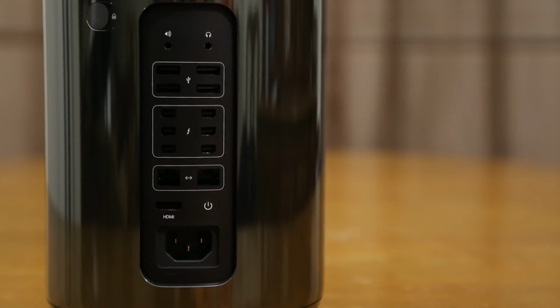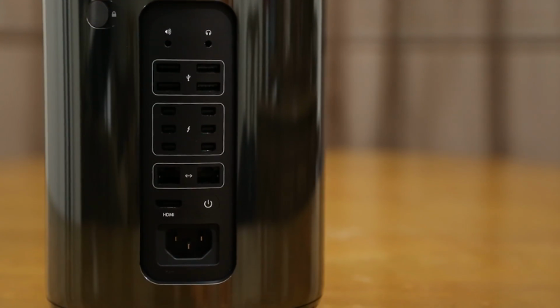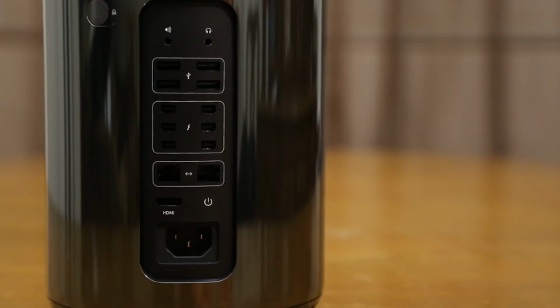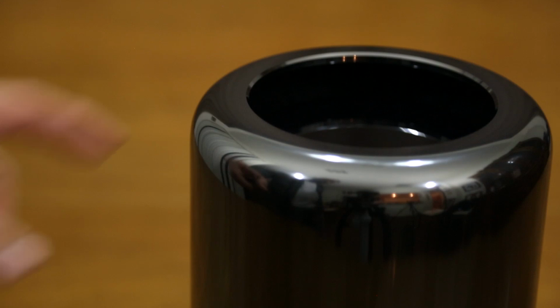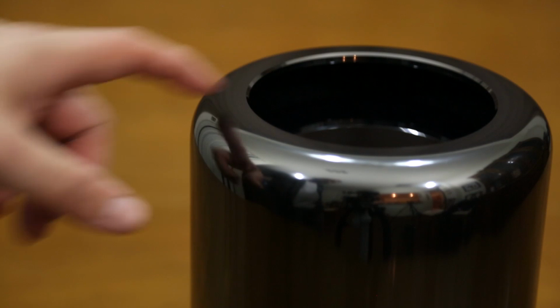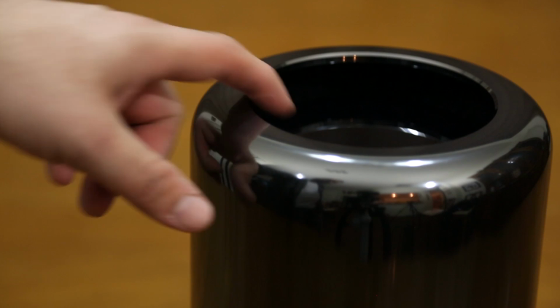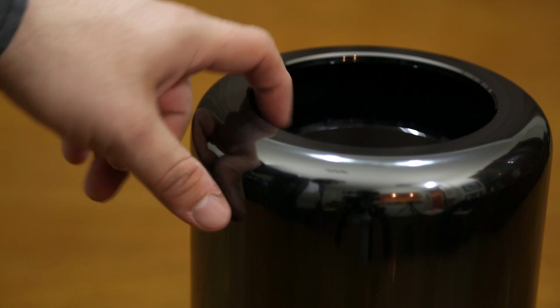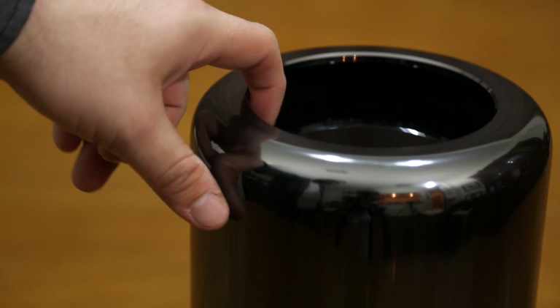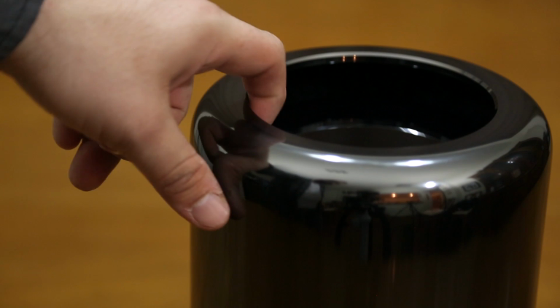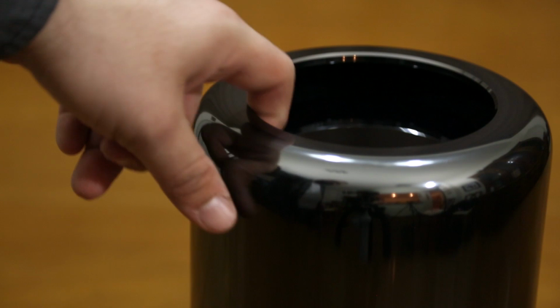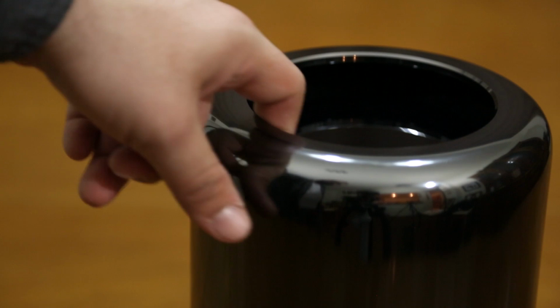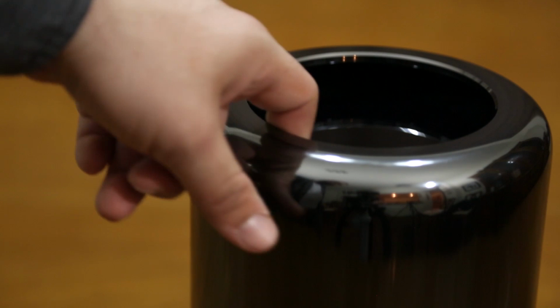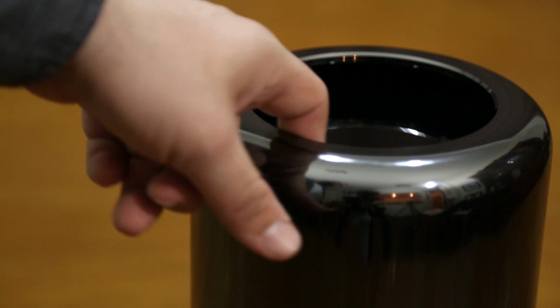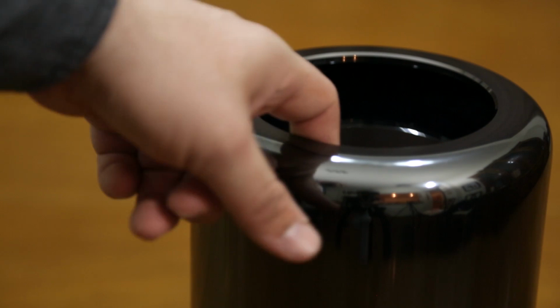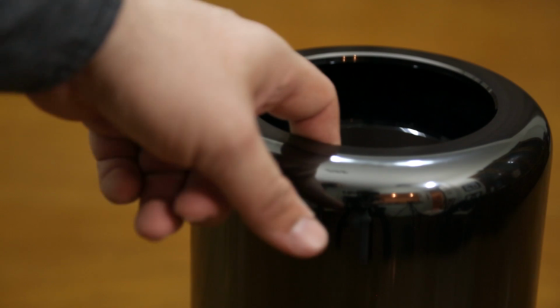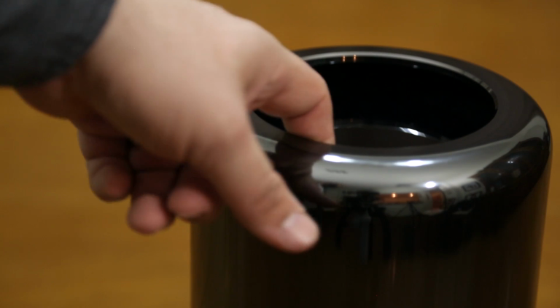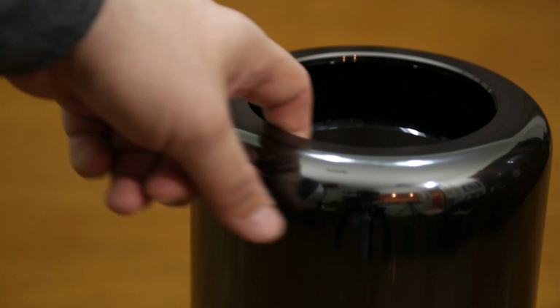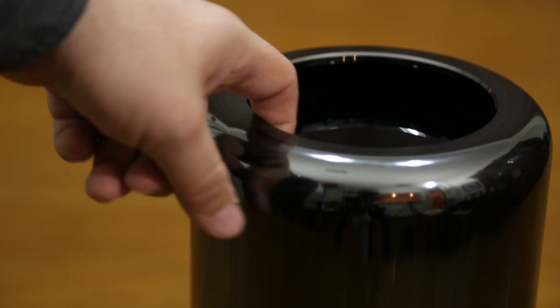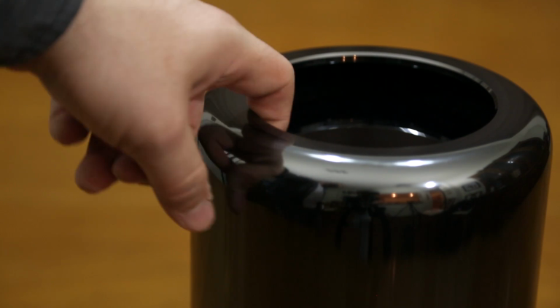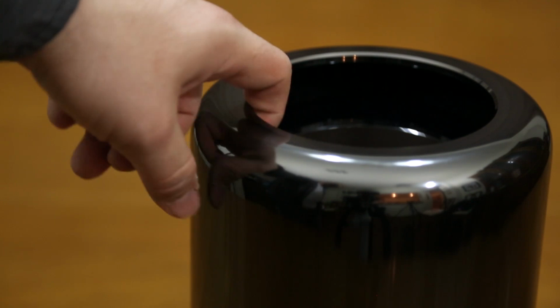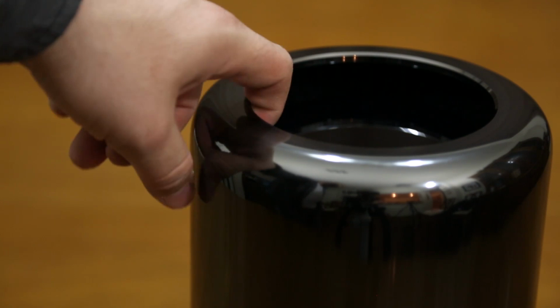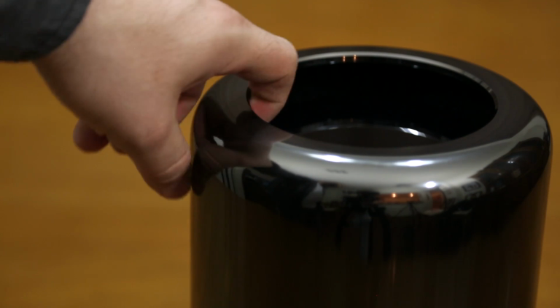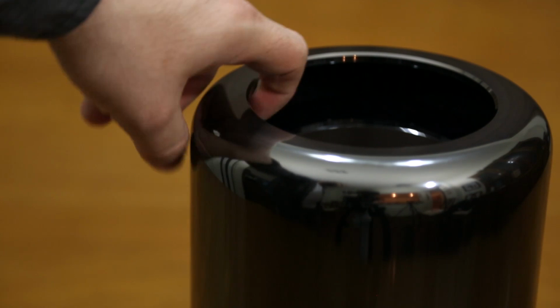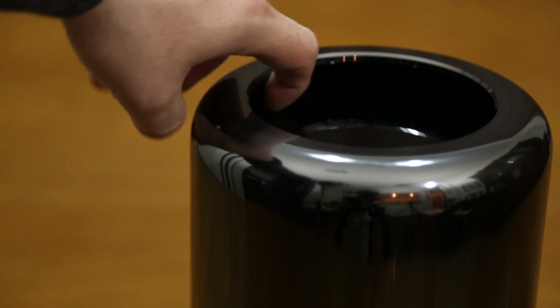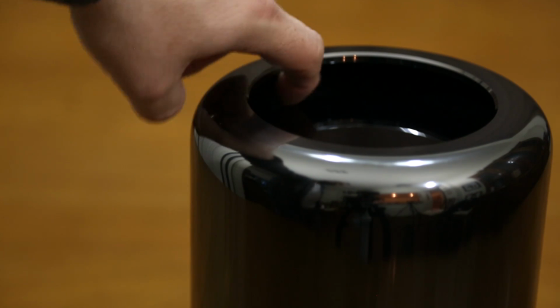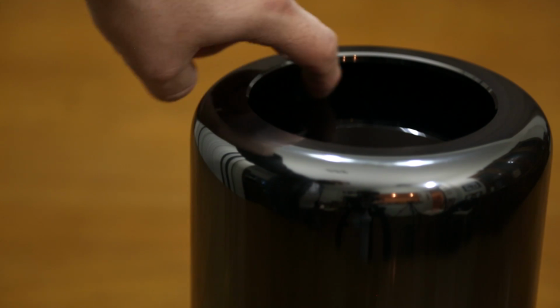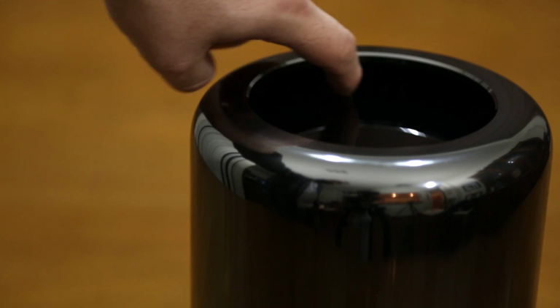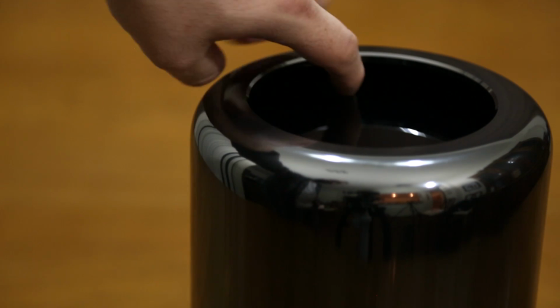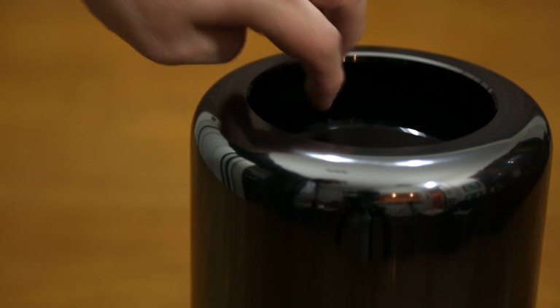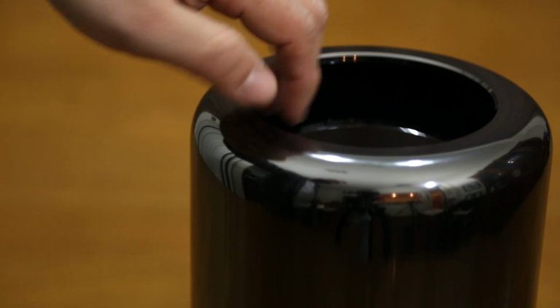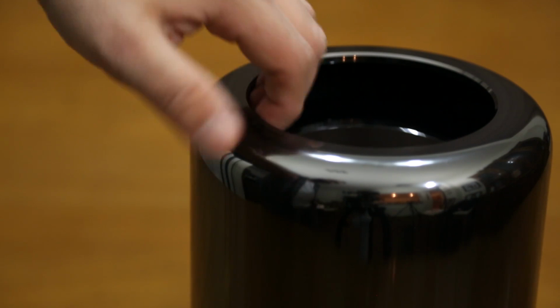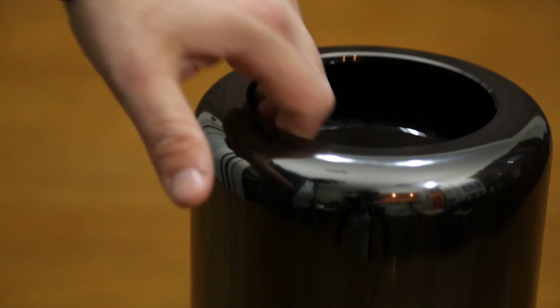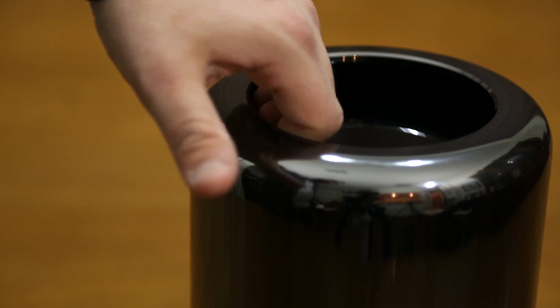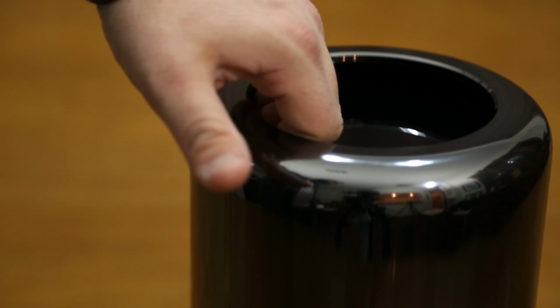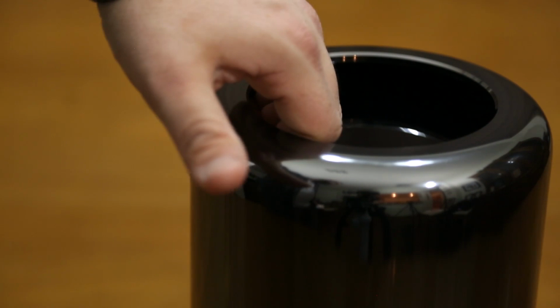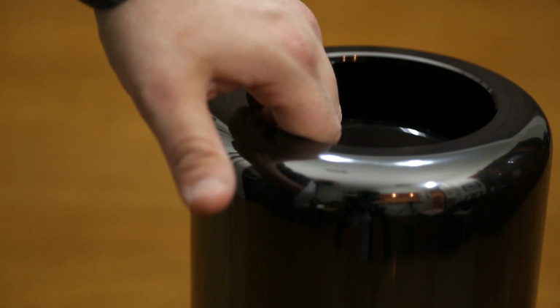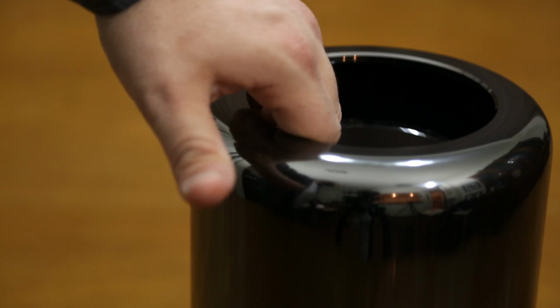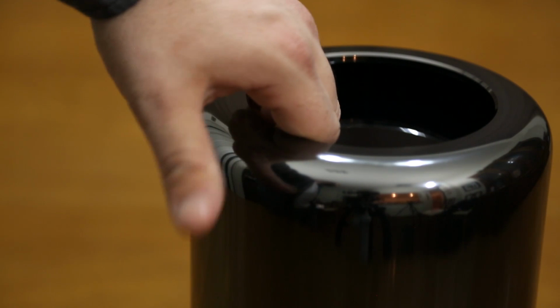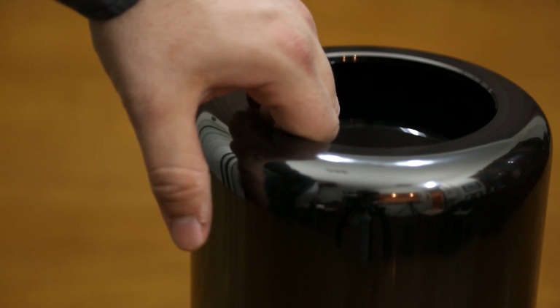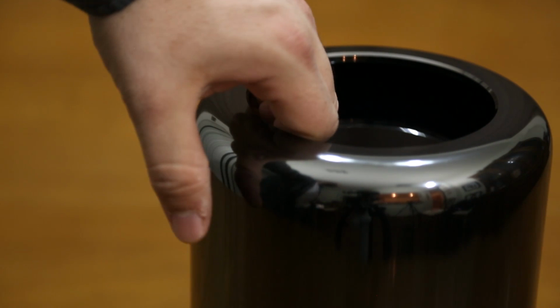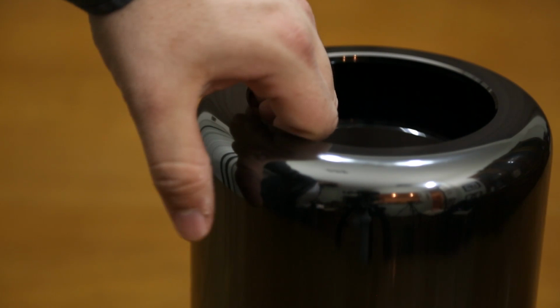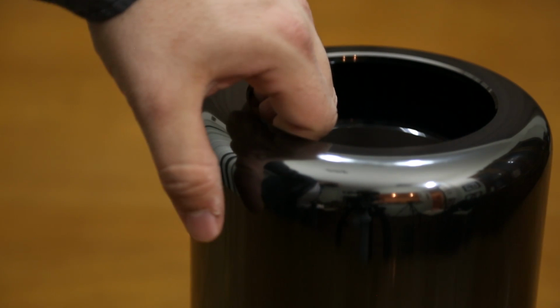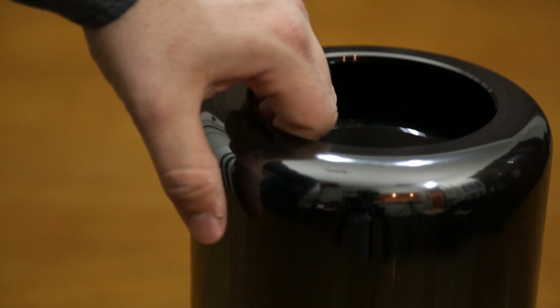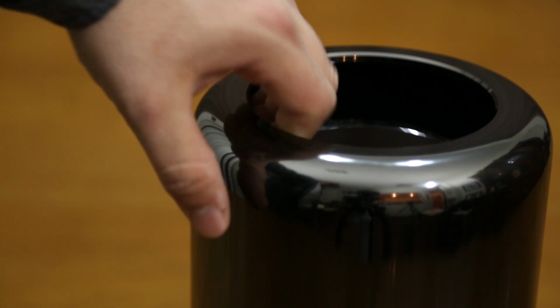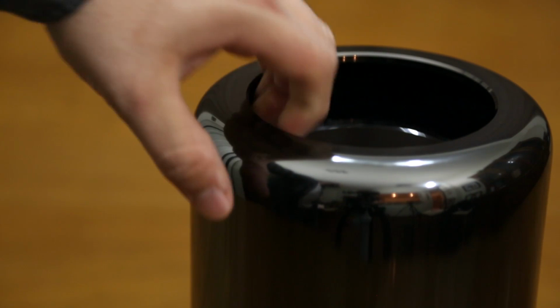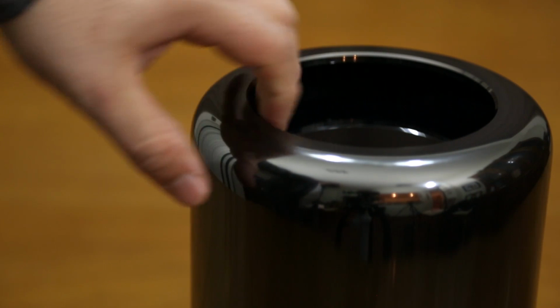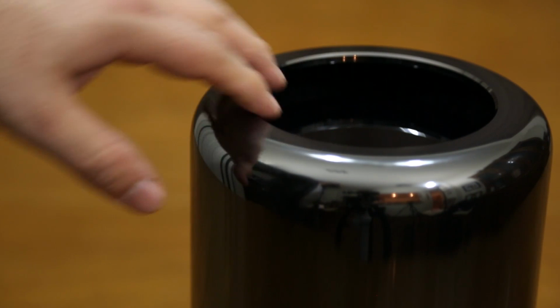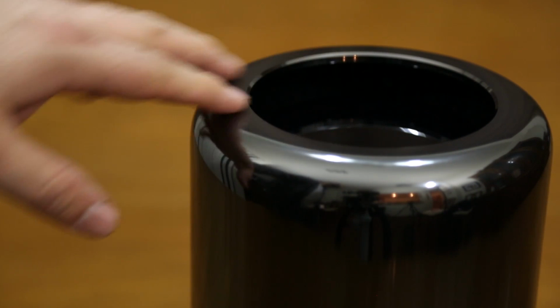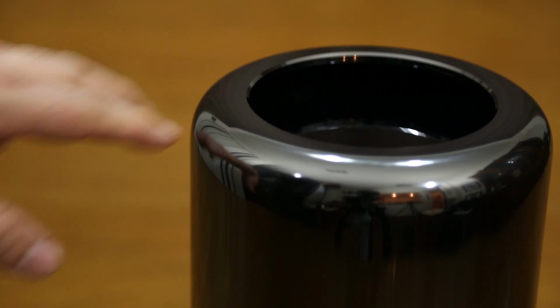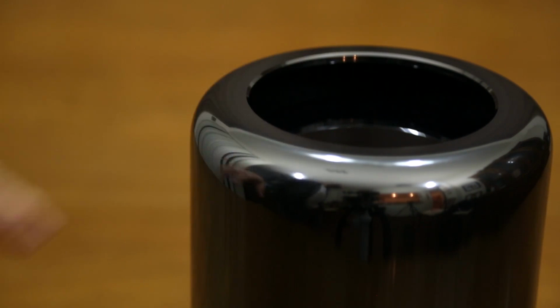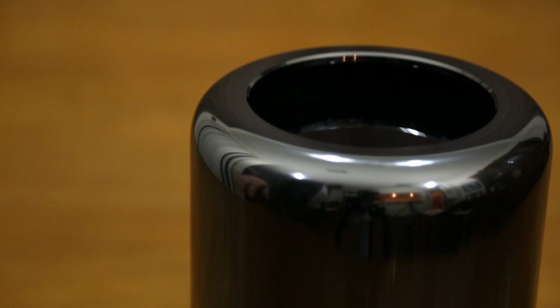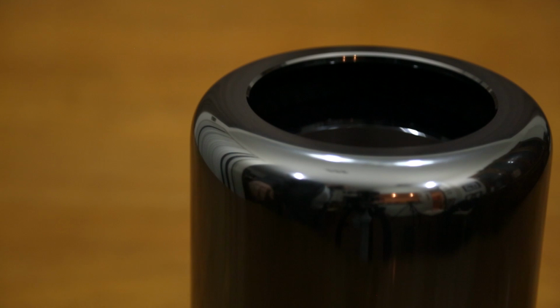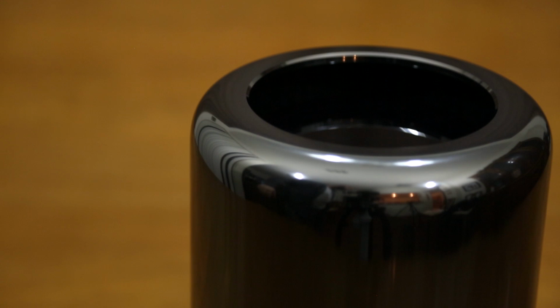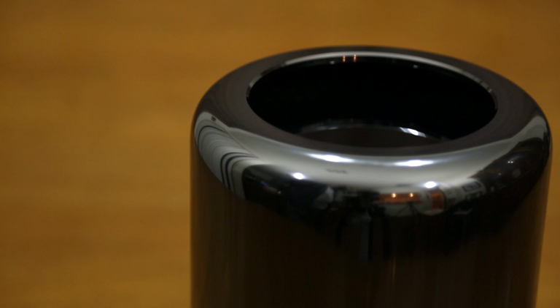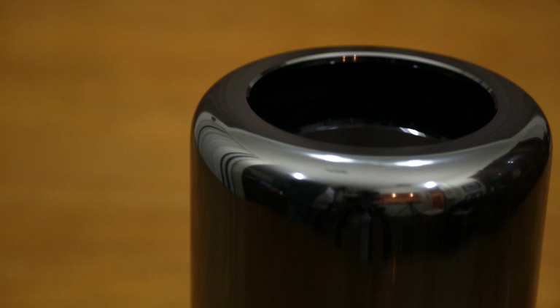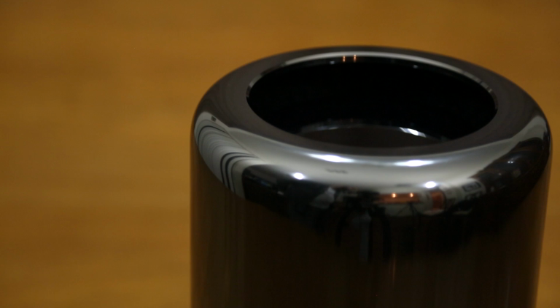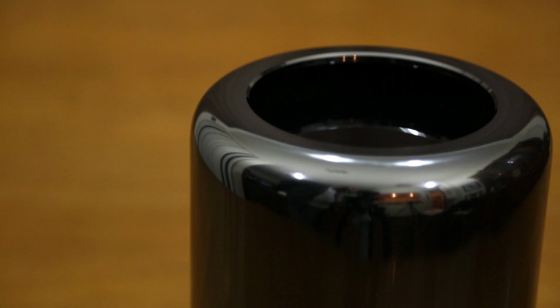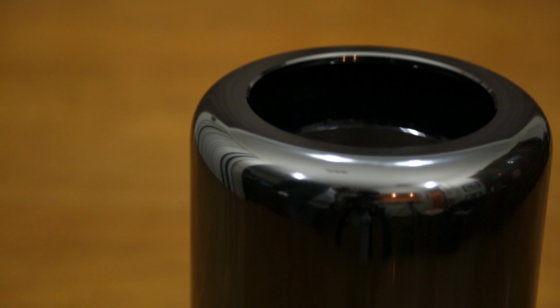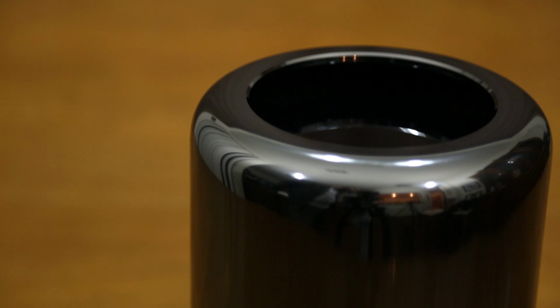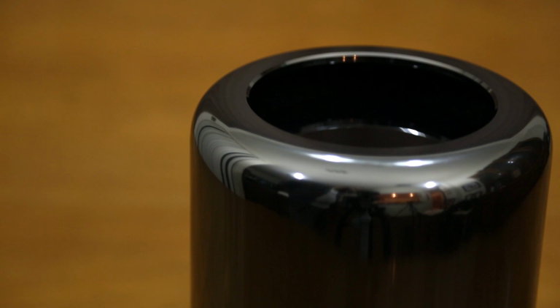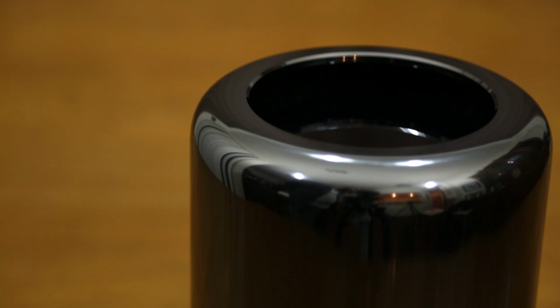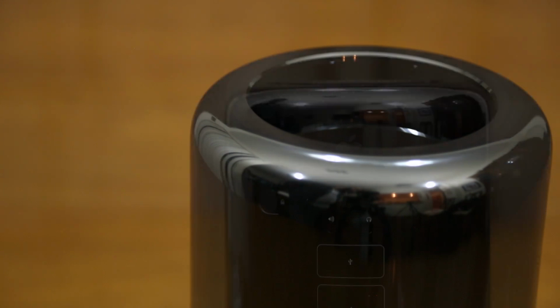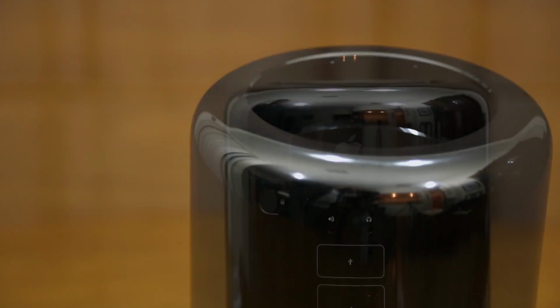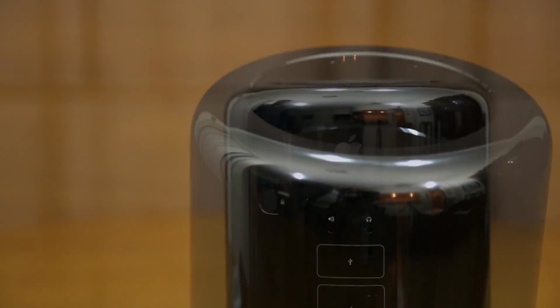Along the top side of the Mac Pro we do have our air vent, and that lip can also be used as a handle to lift the Mac Pro and carry it around.